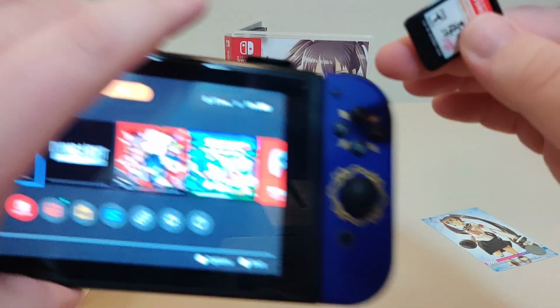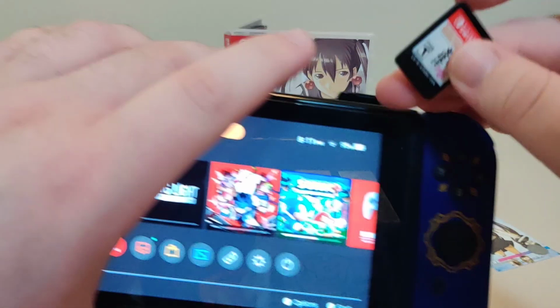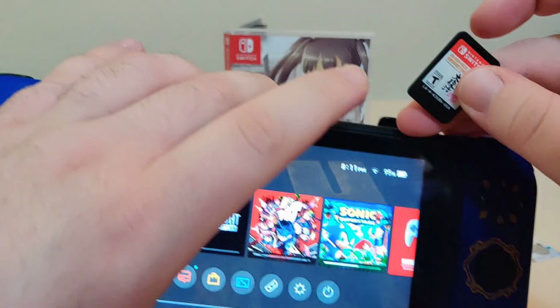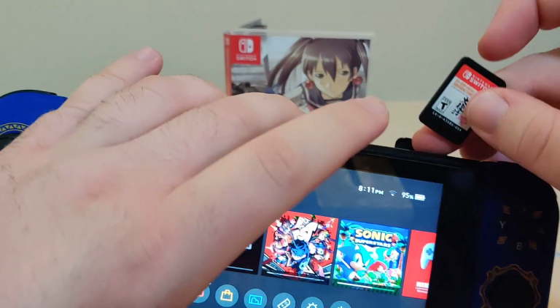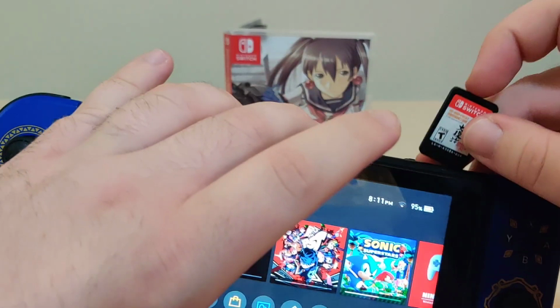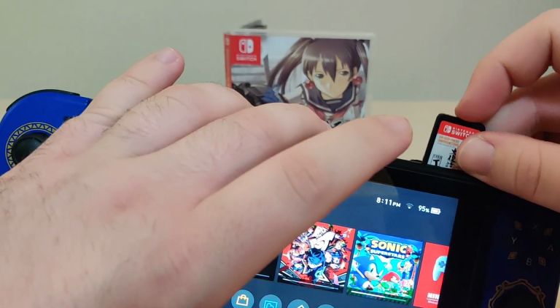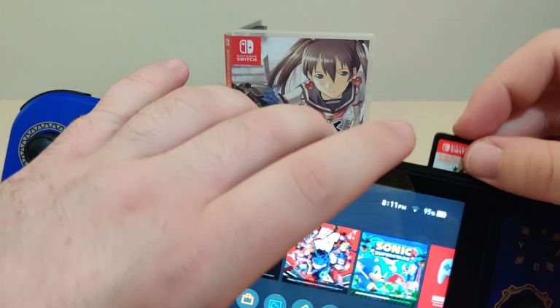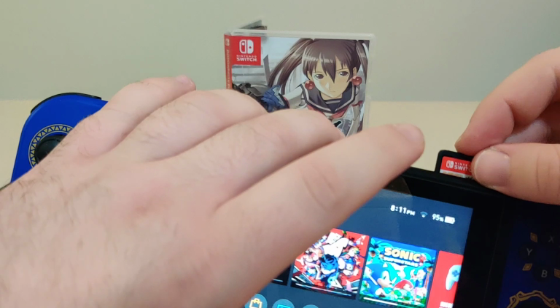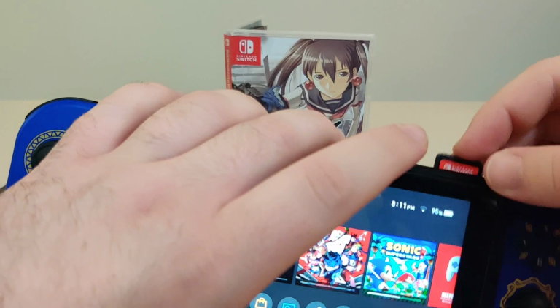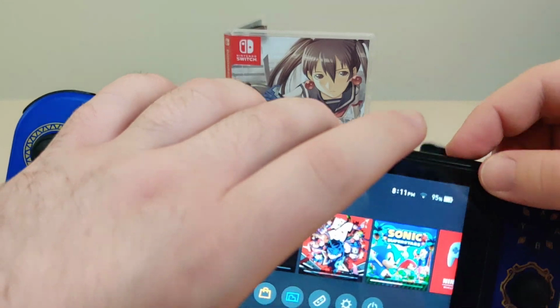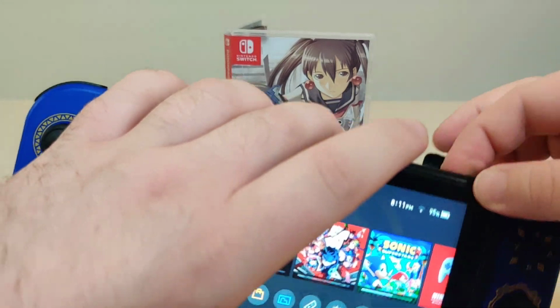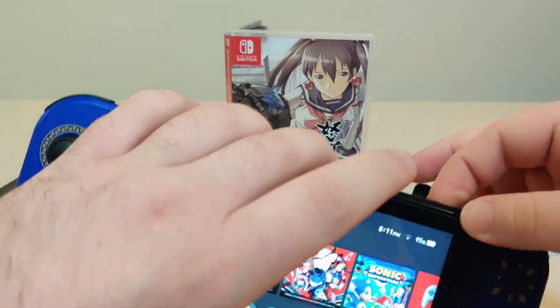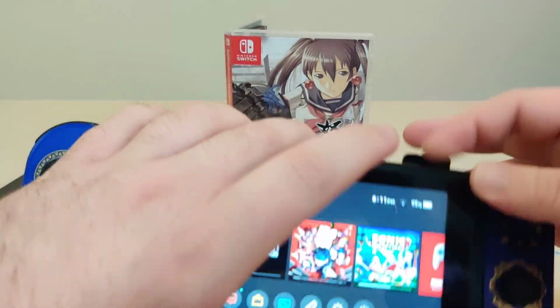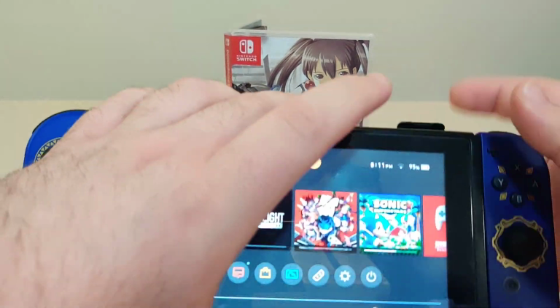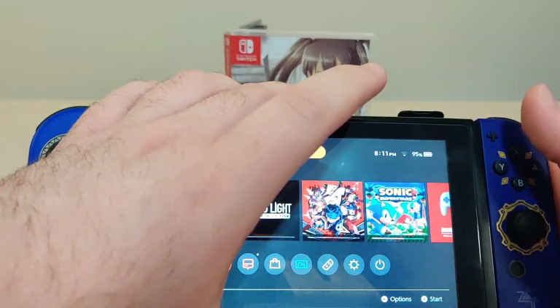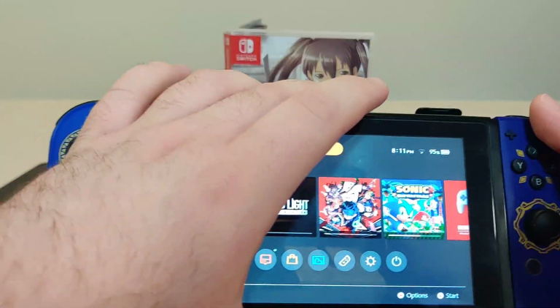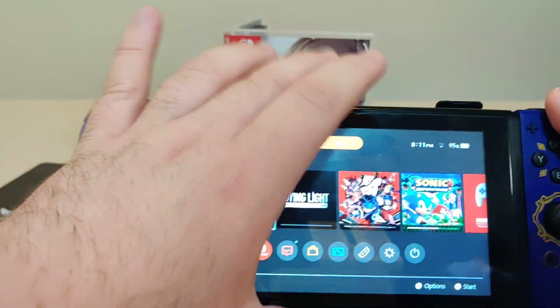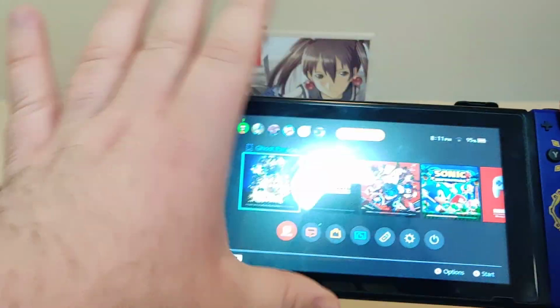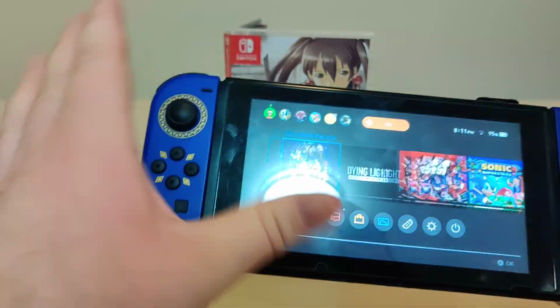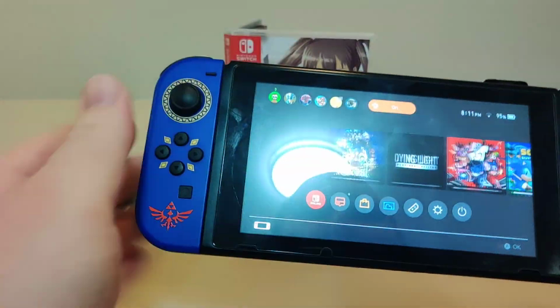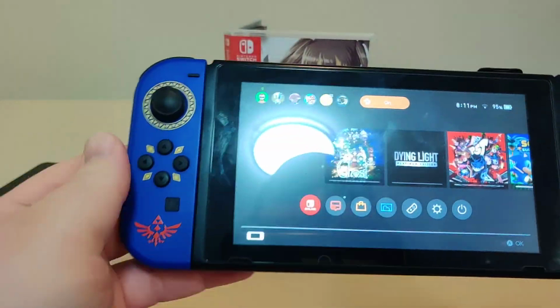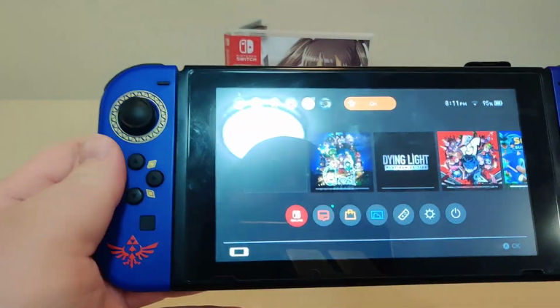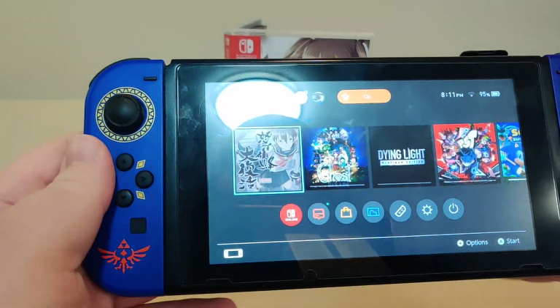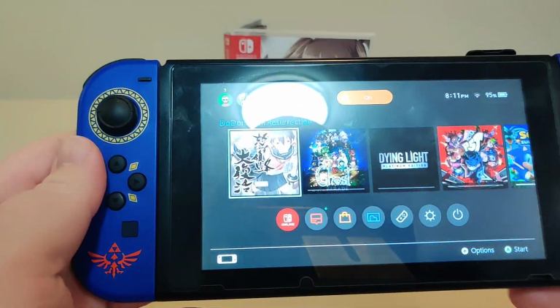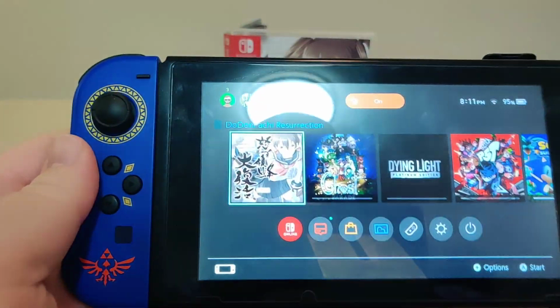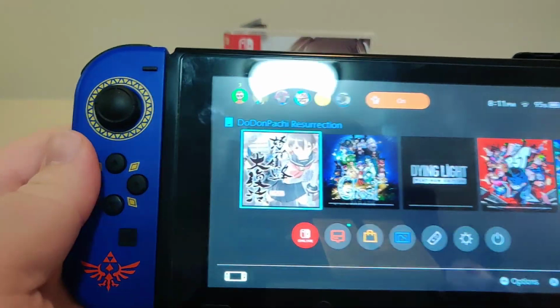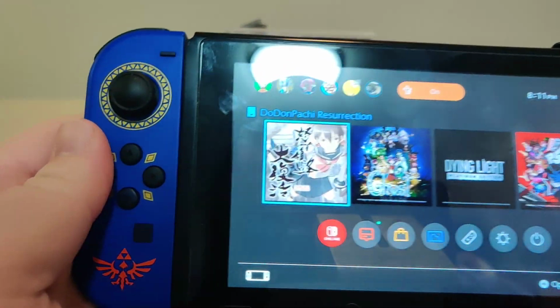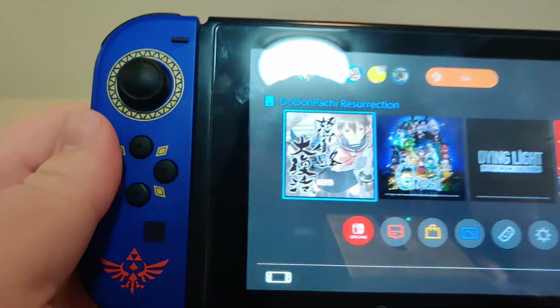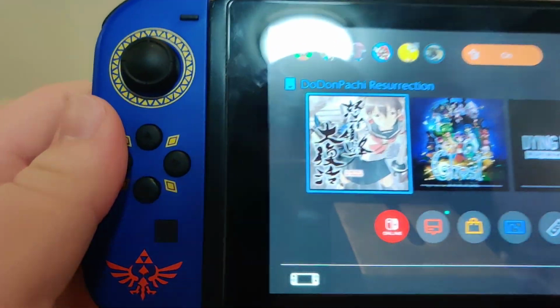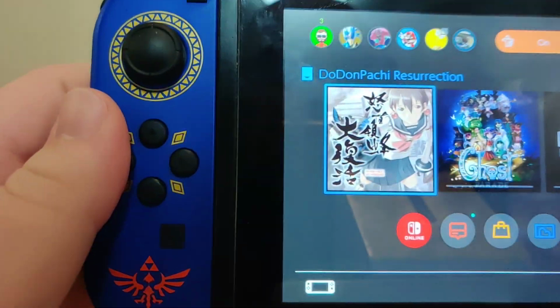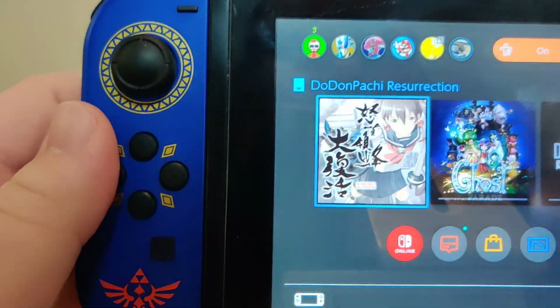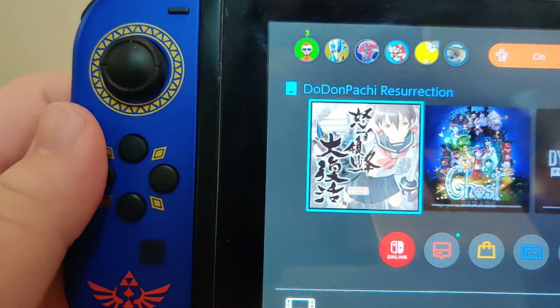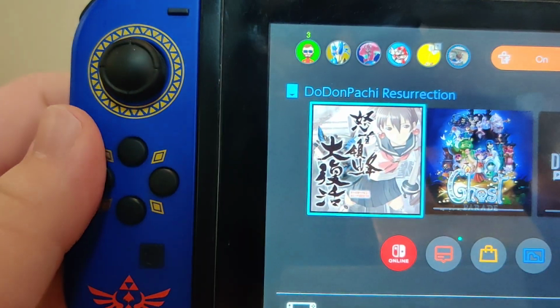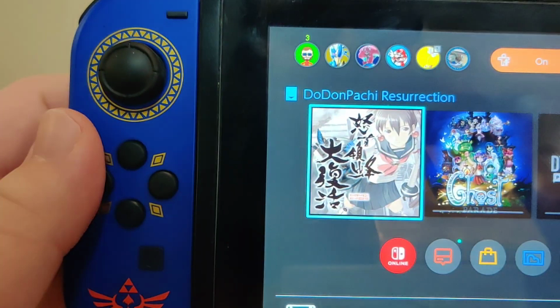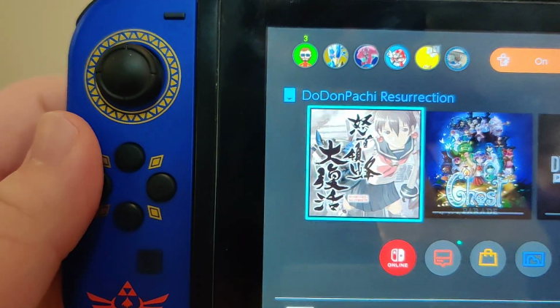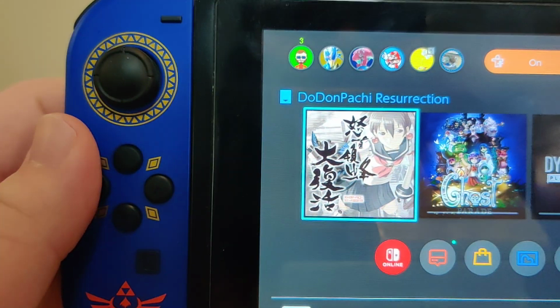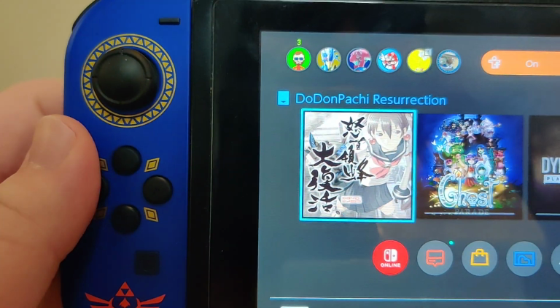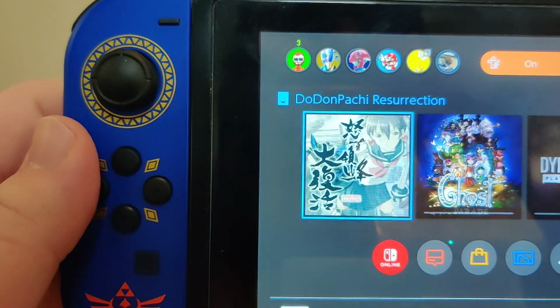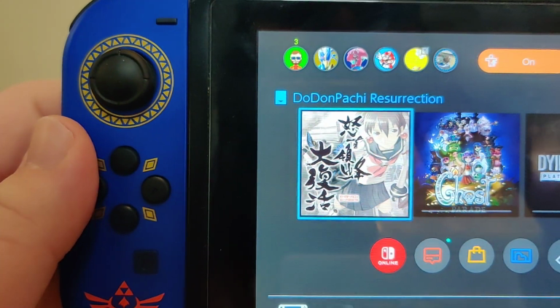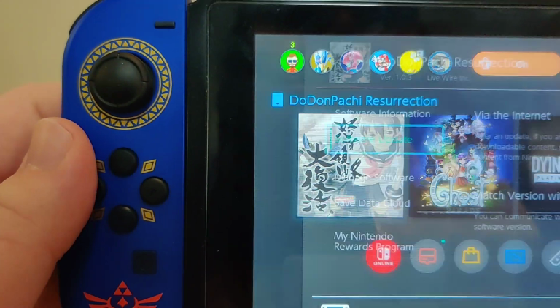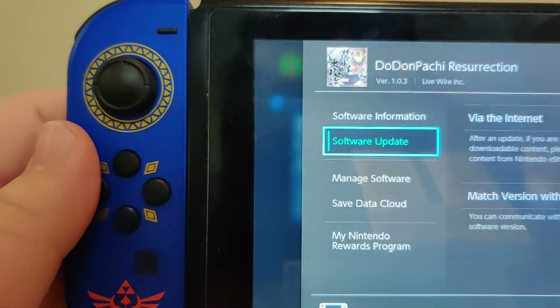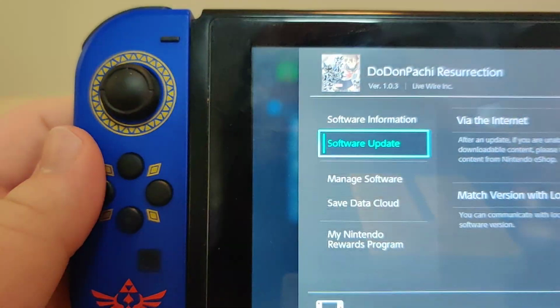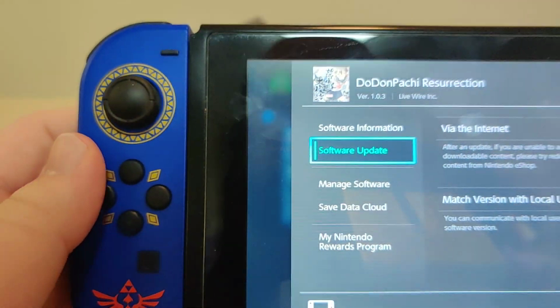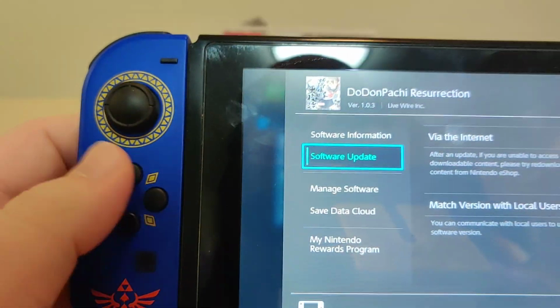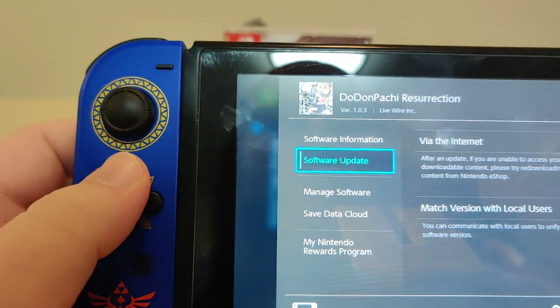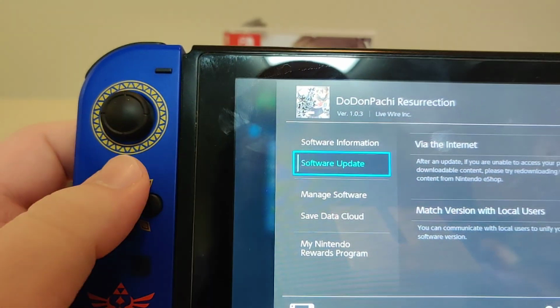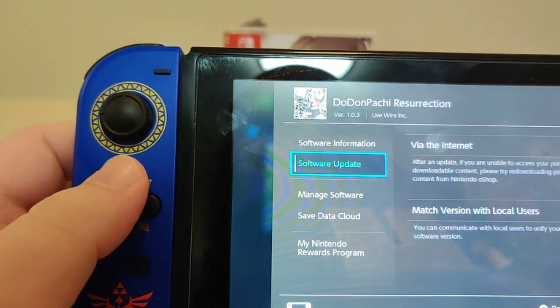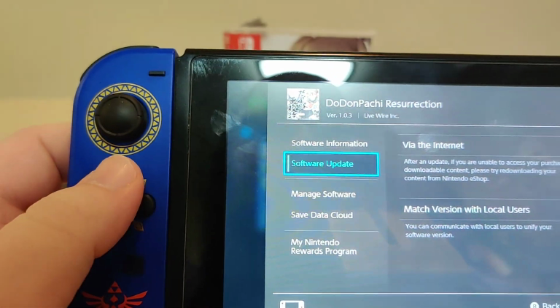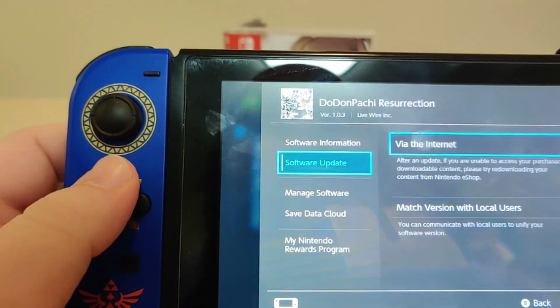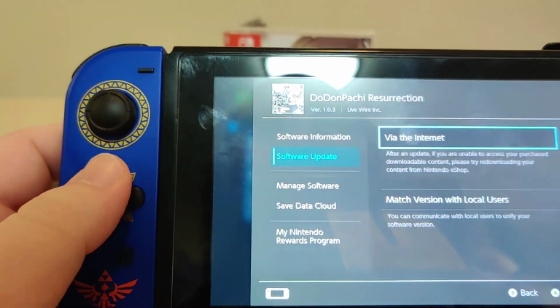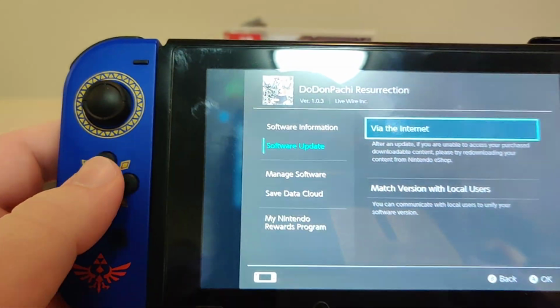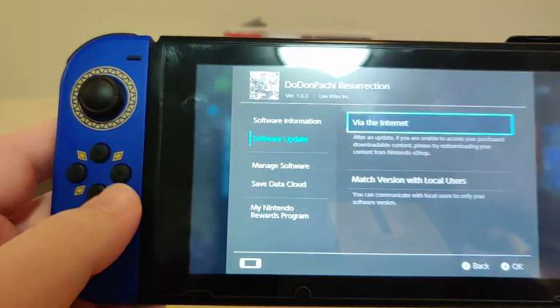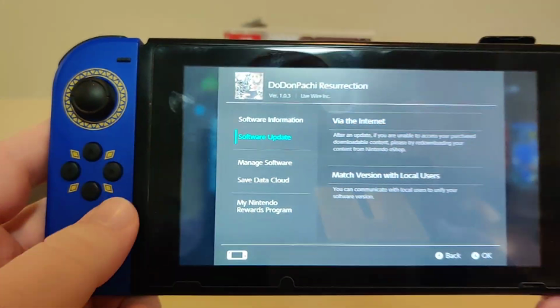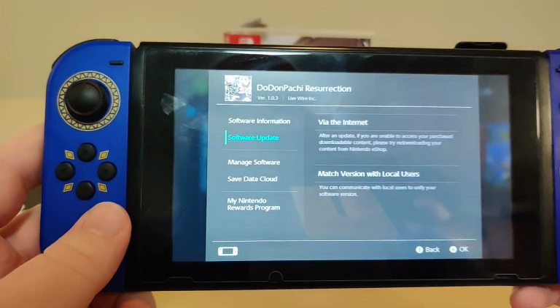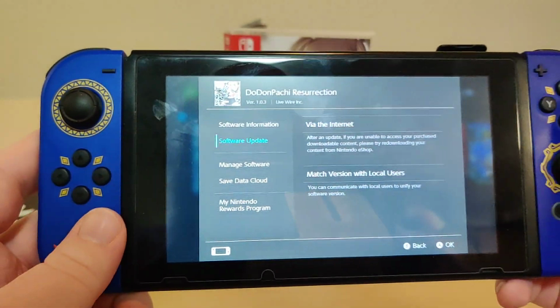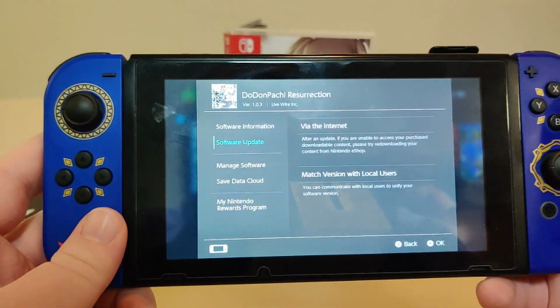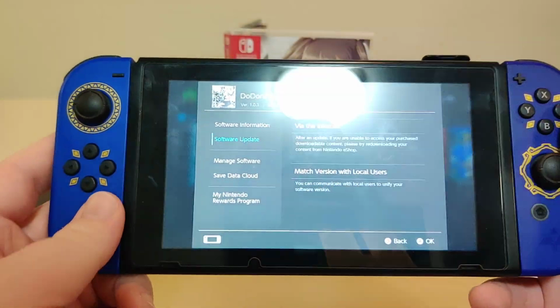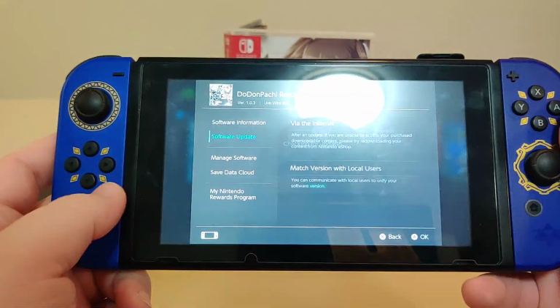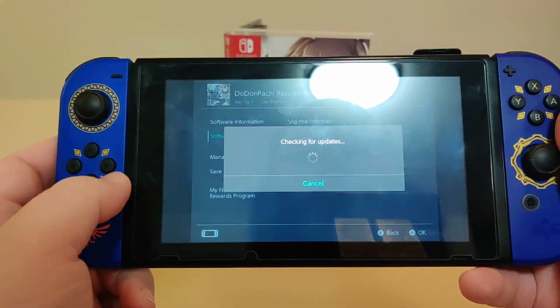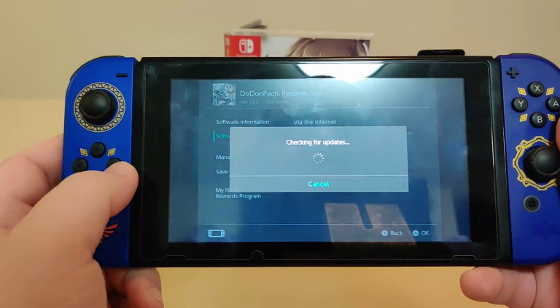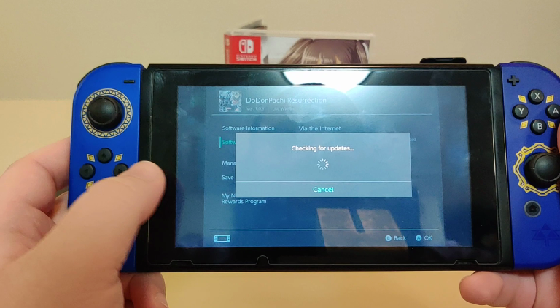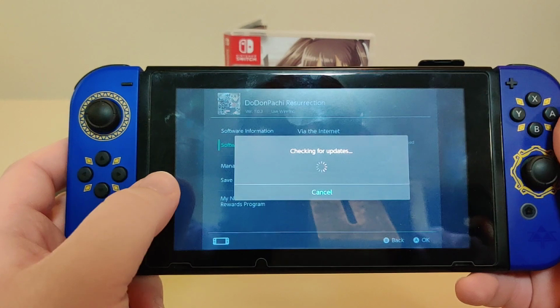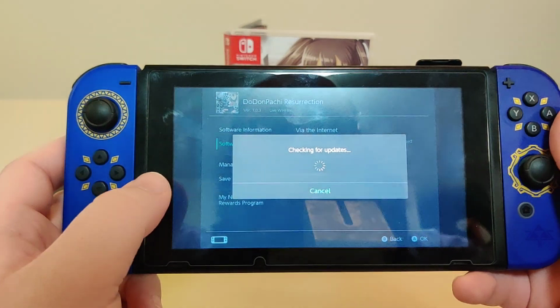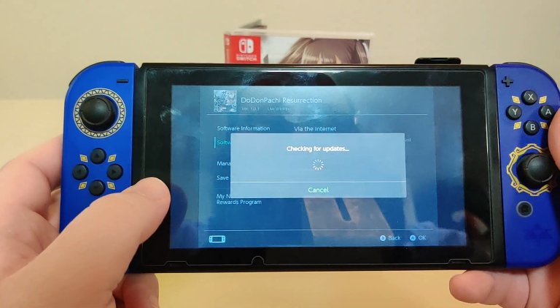Let's pop it in. We have the icon here, and we have version 1.0.3 on the cart.